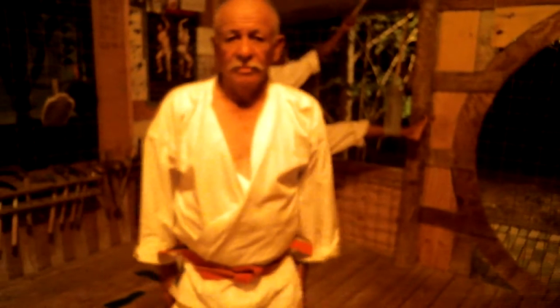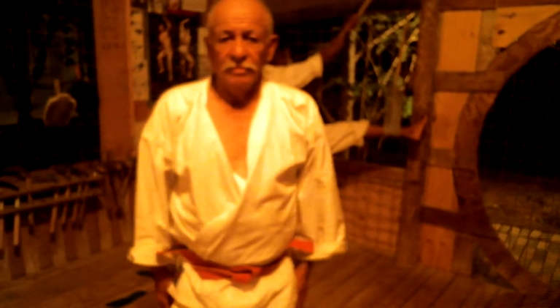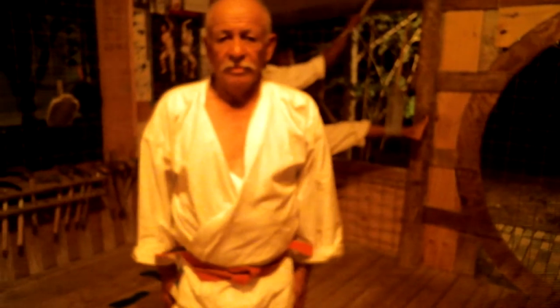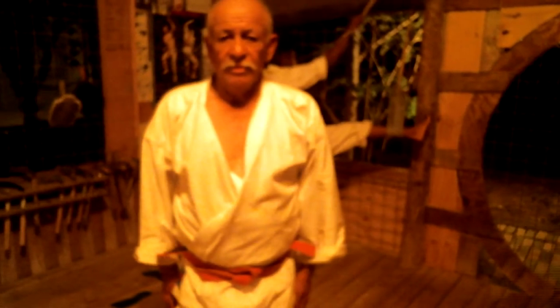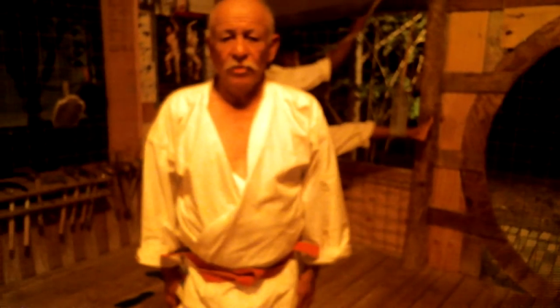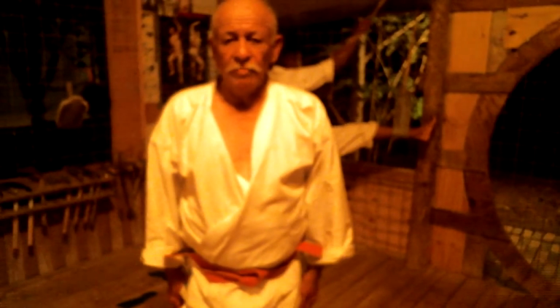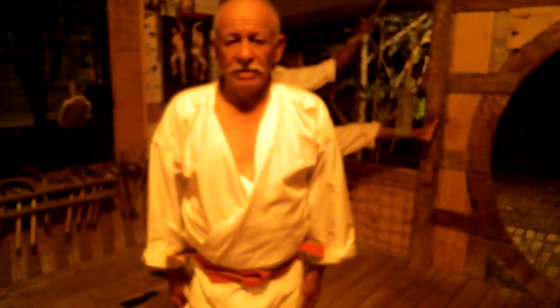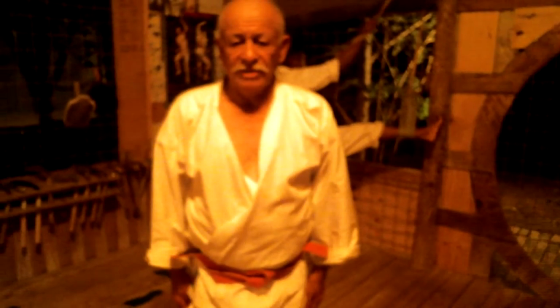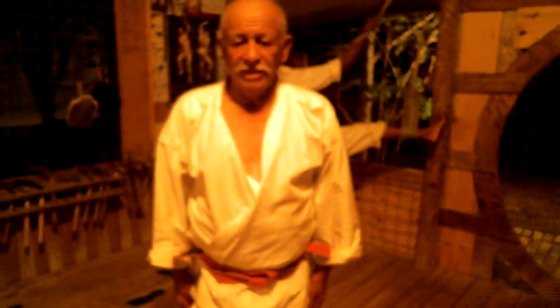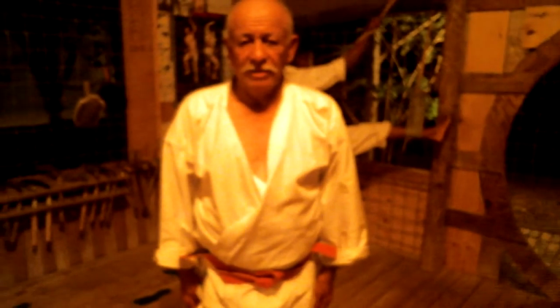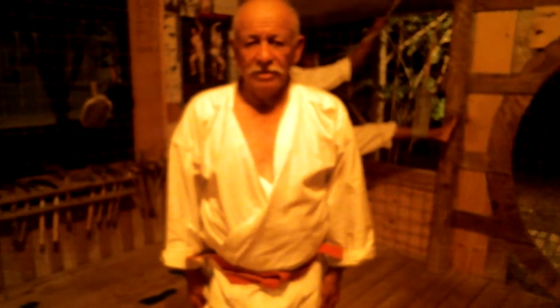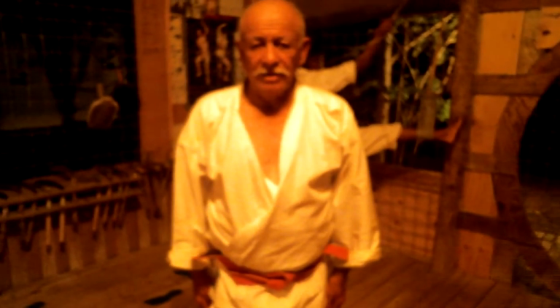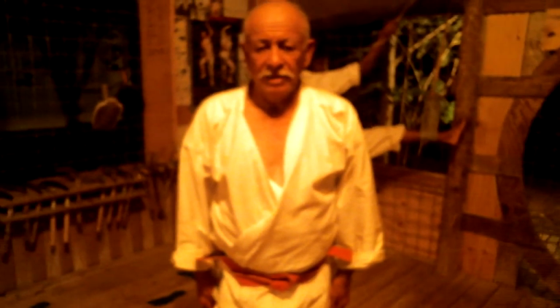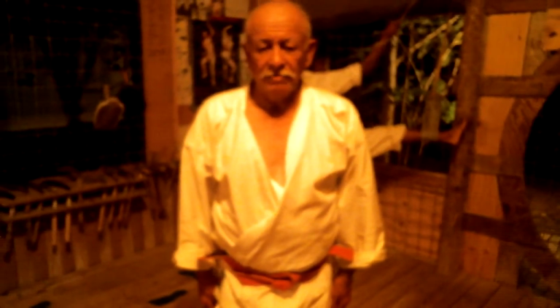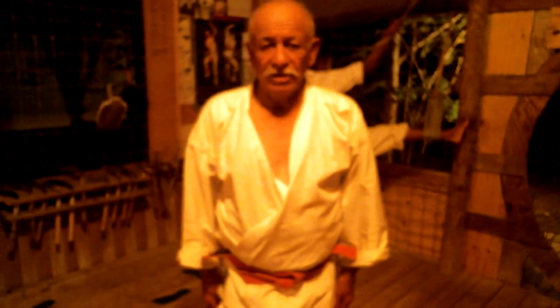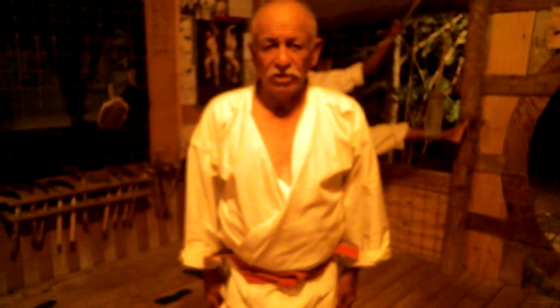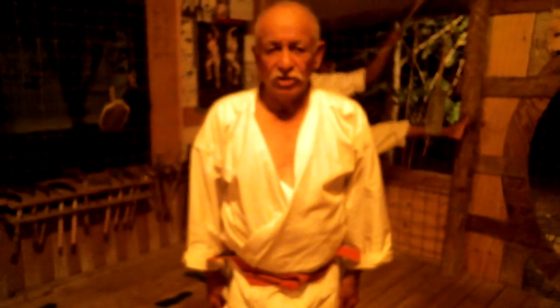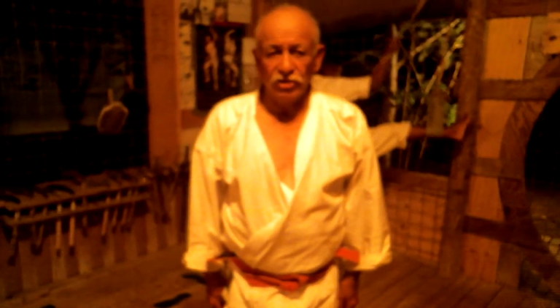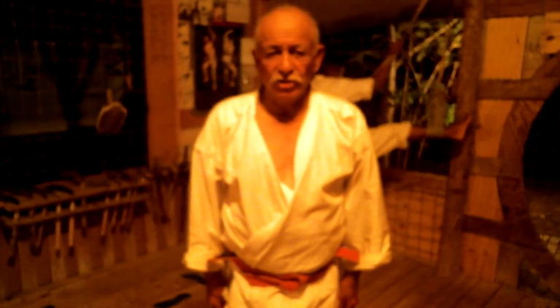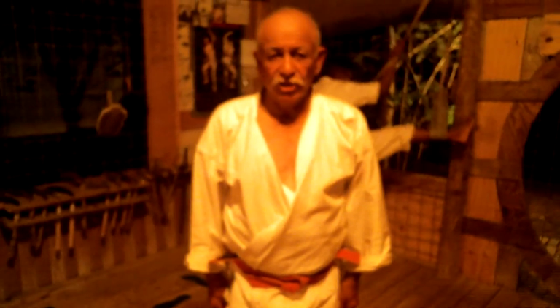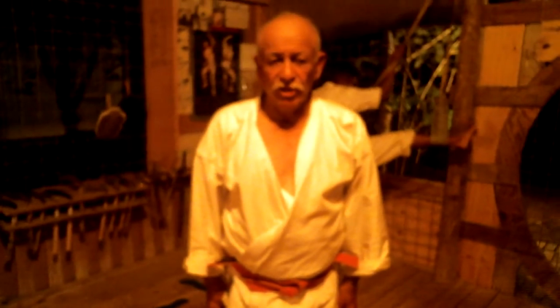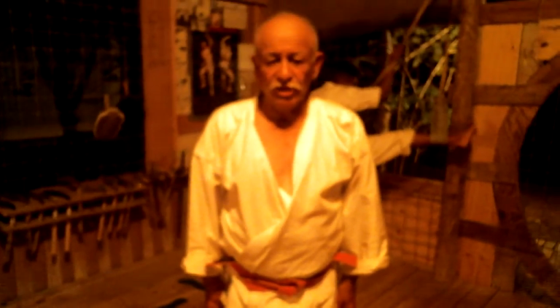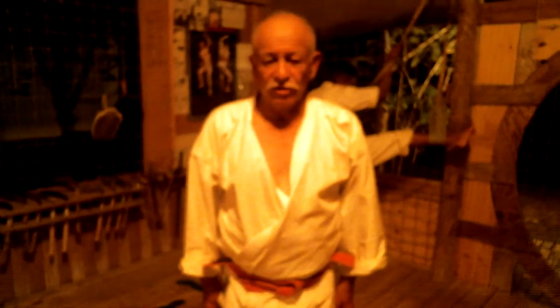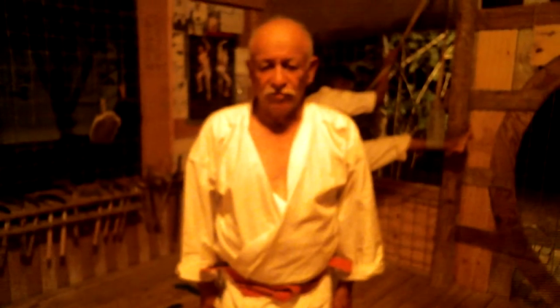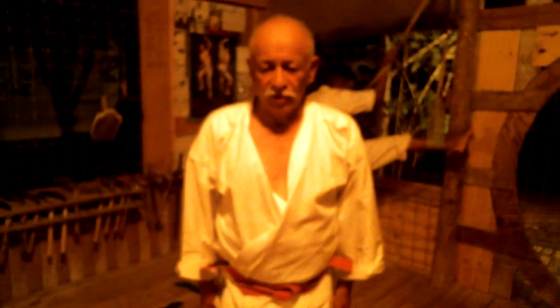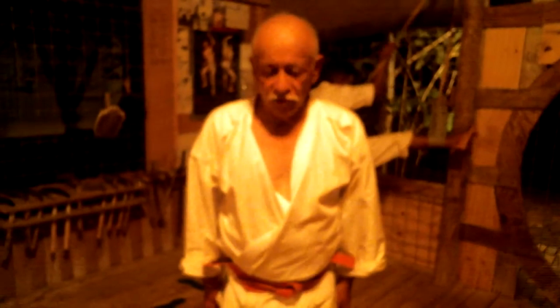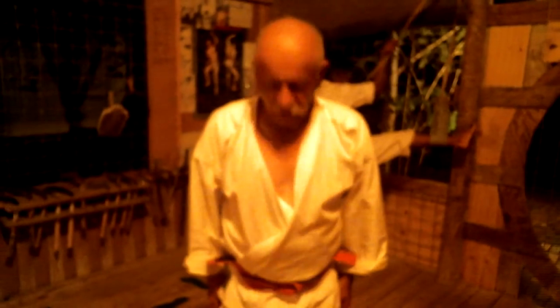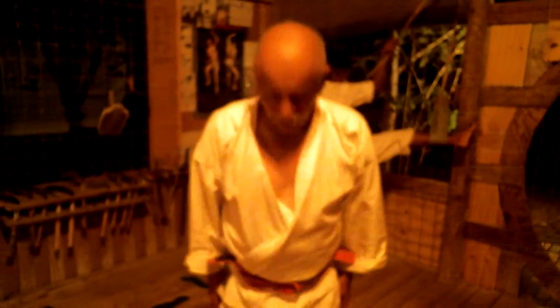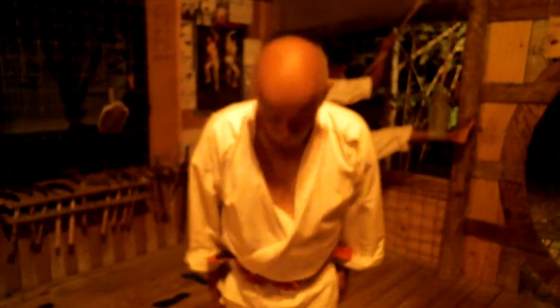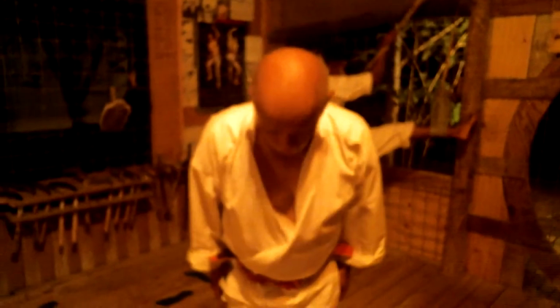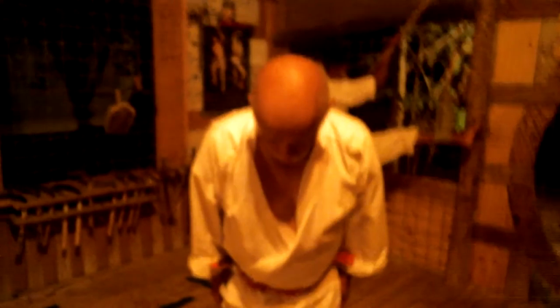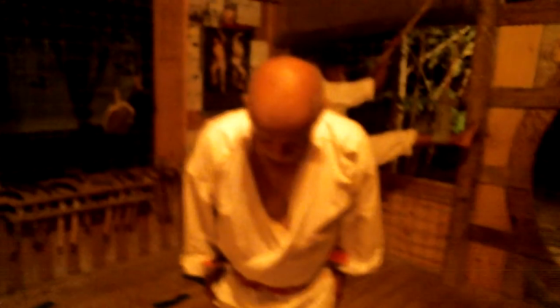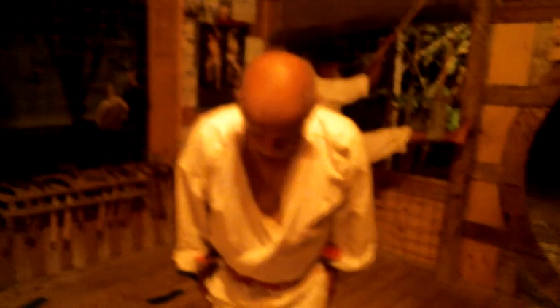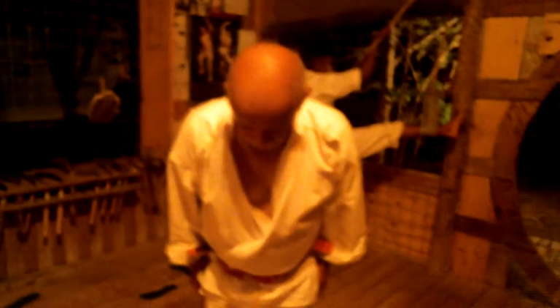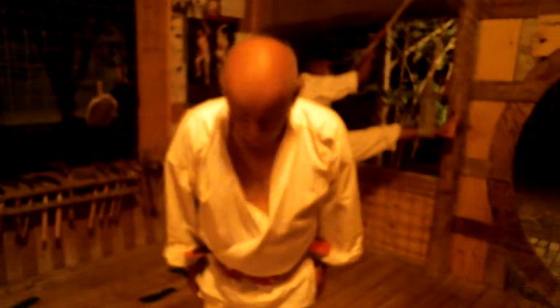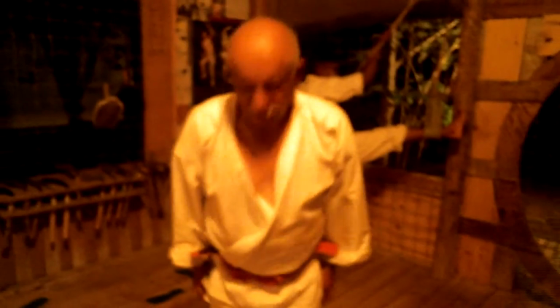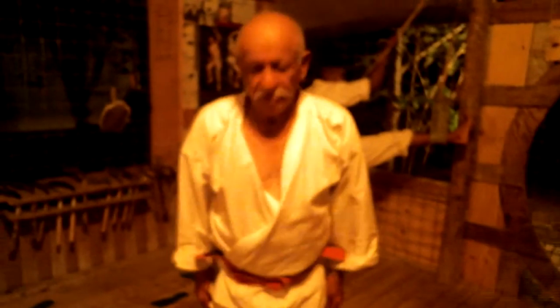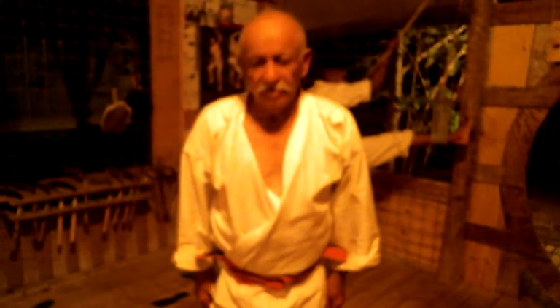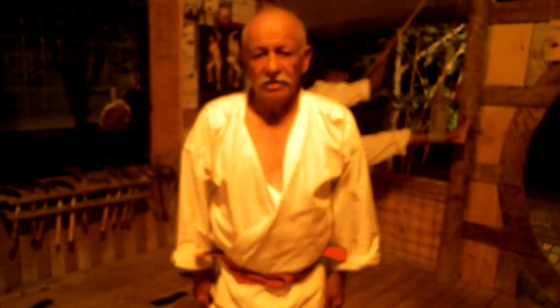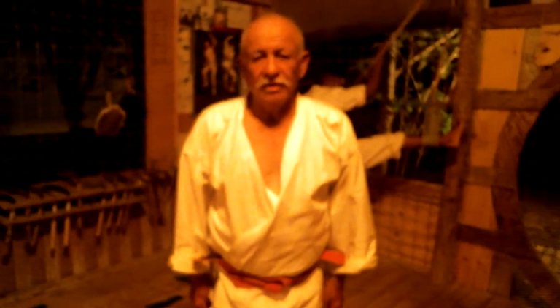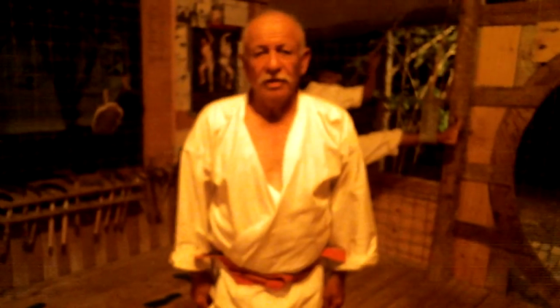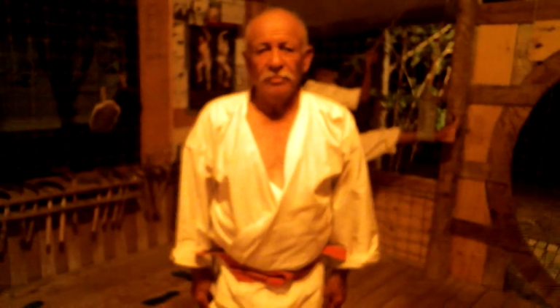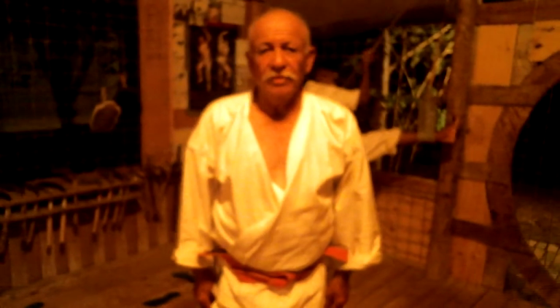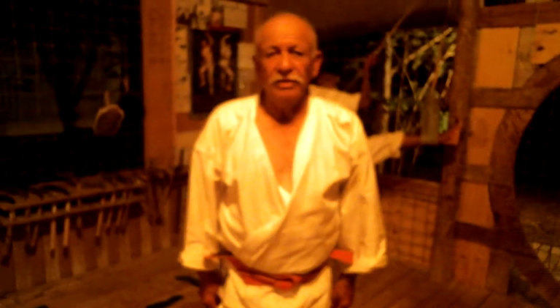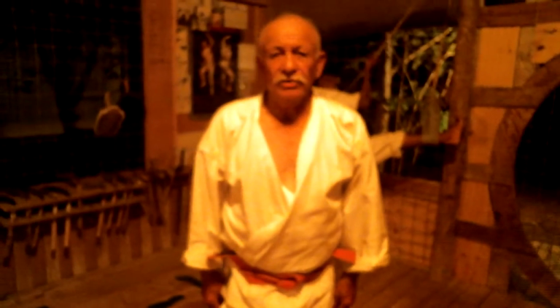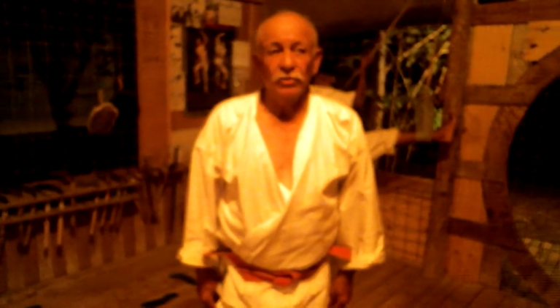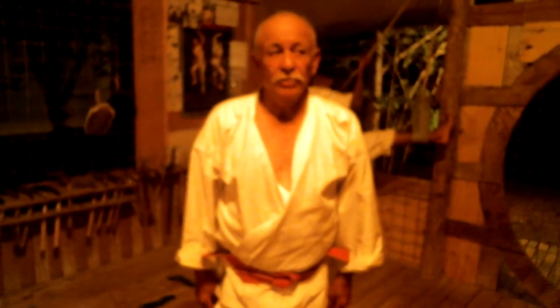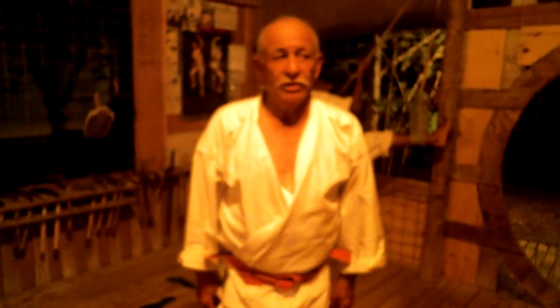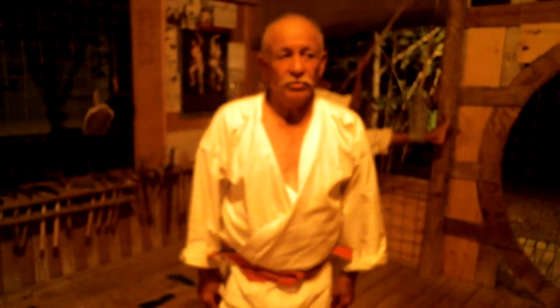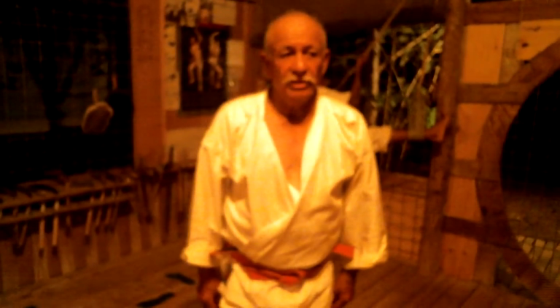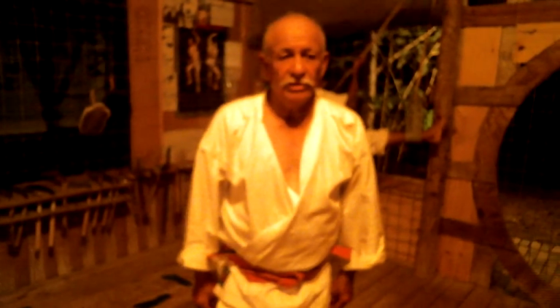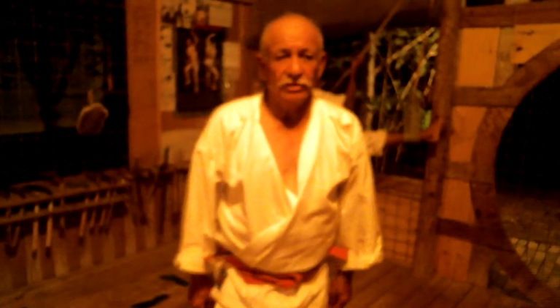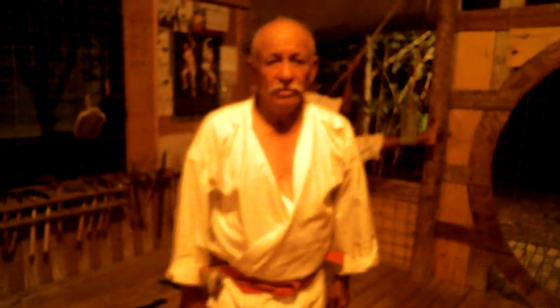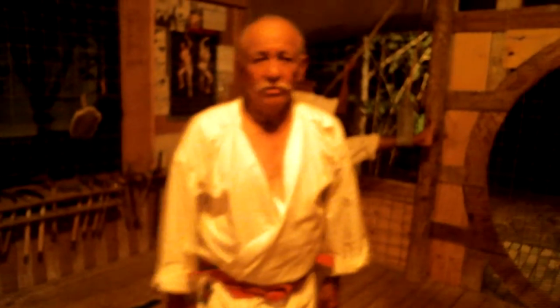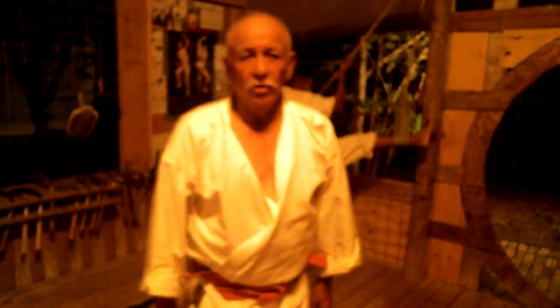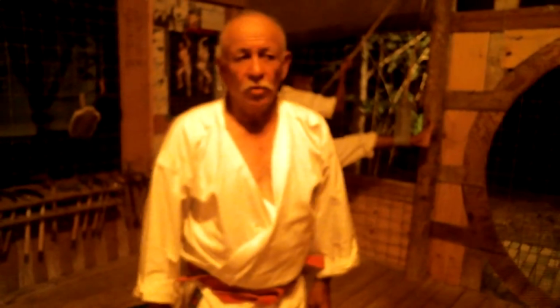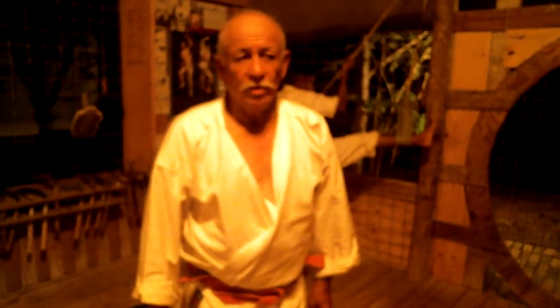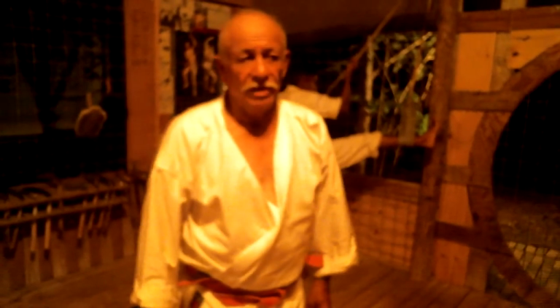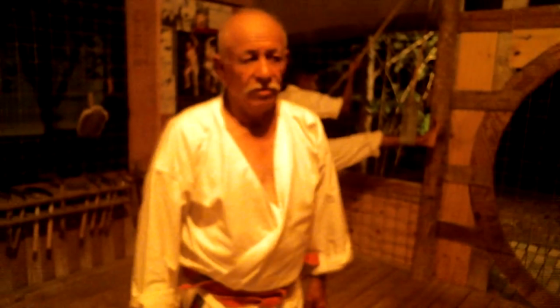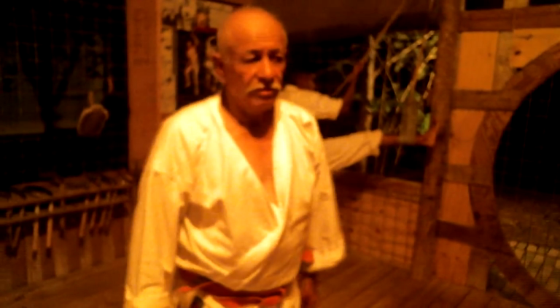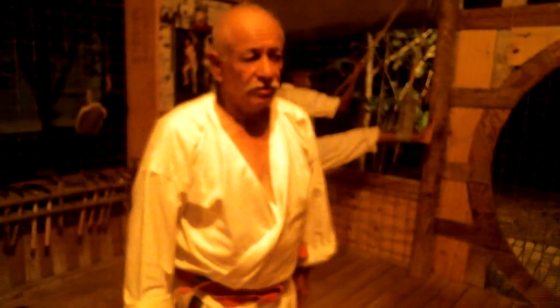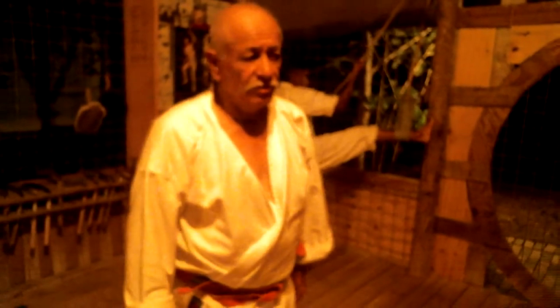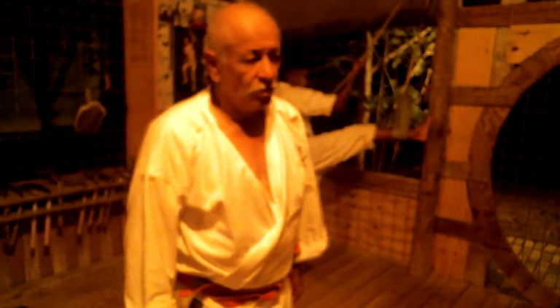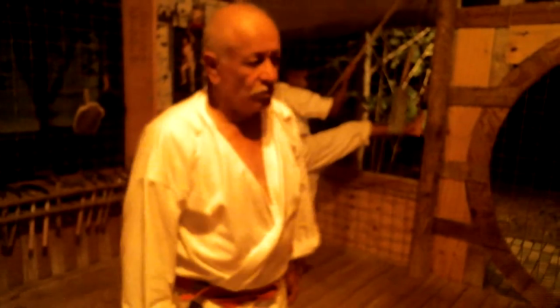Hello, my name is Sensei Nick Flores. I'm going to show you a traditional Okinawan dojo.